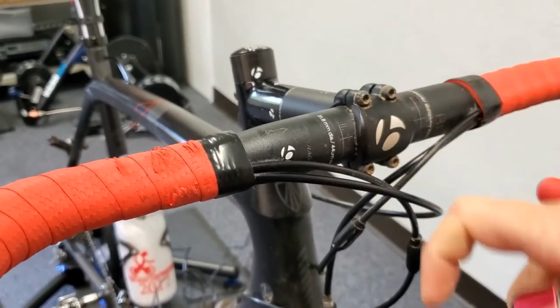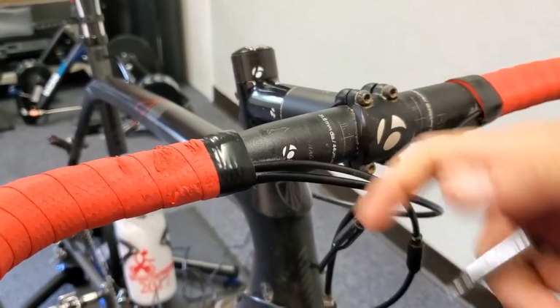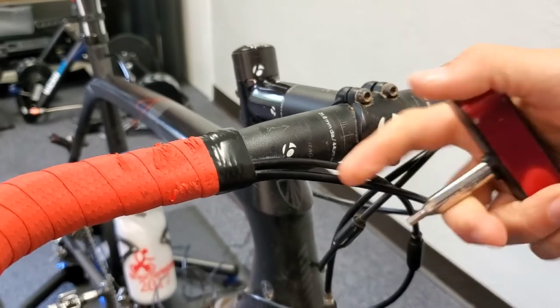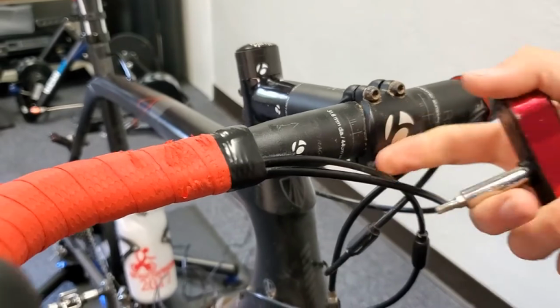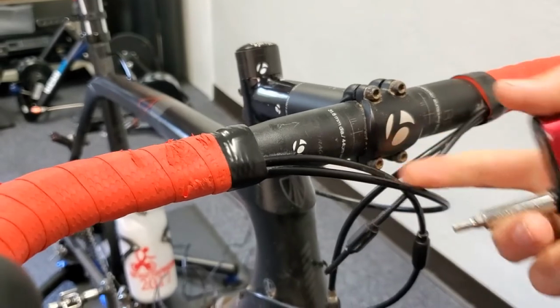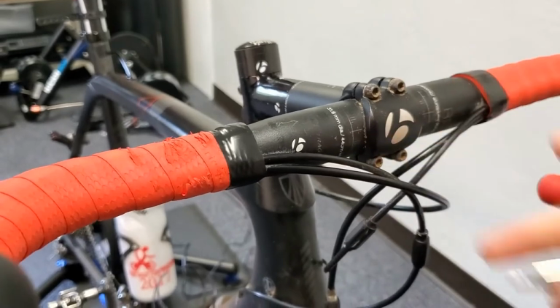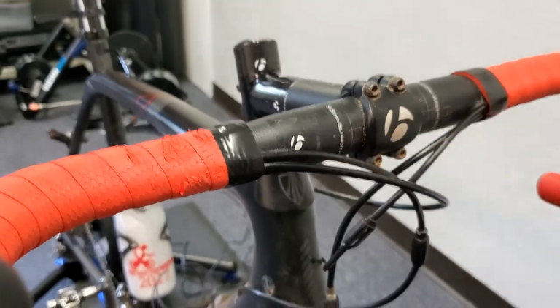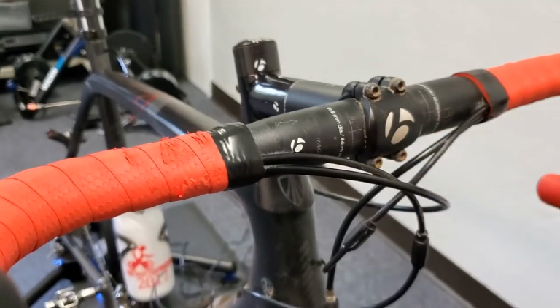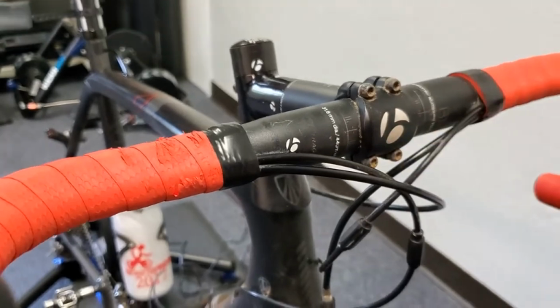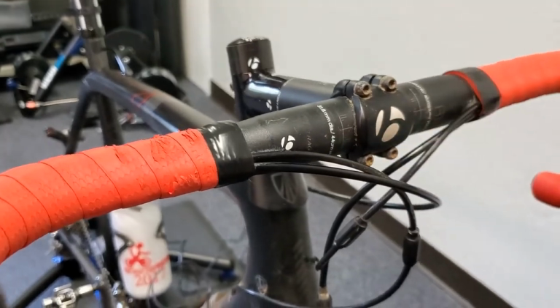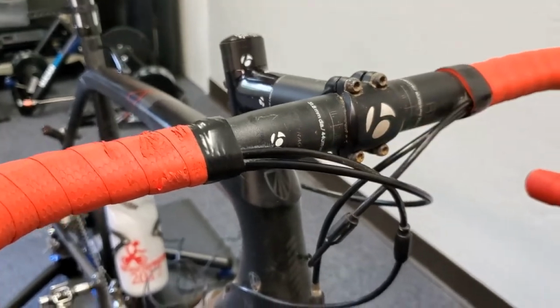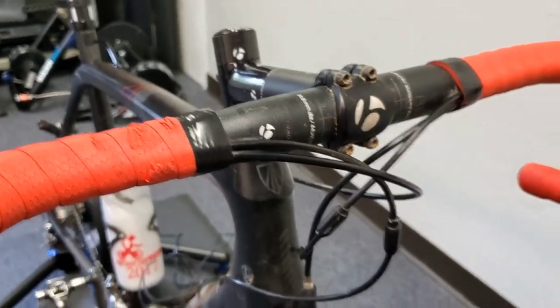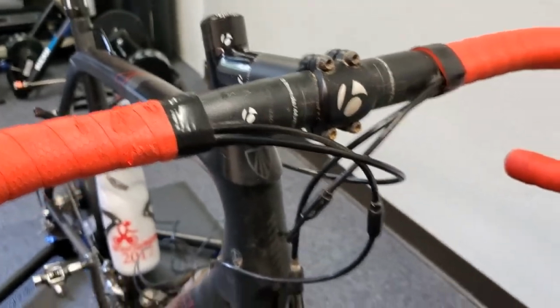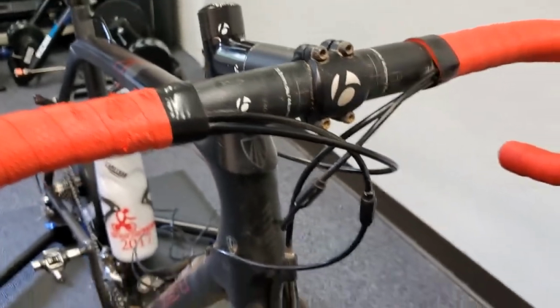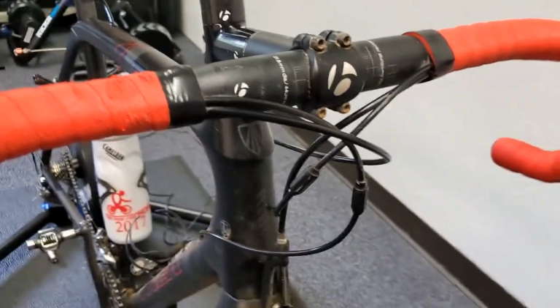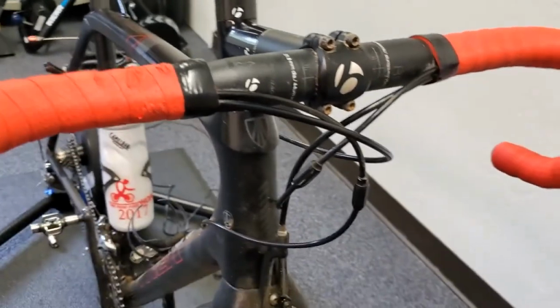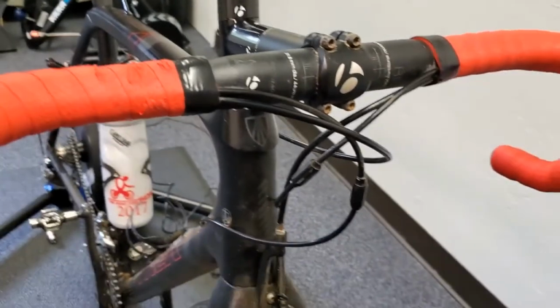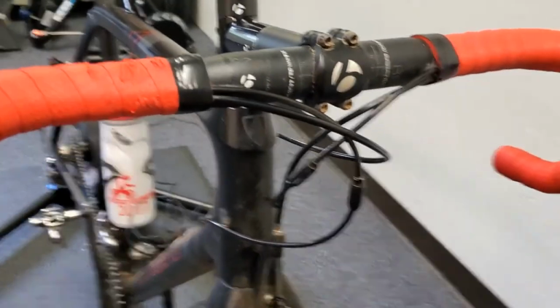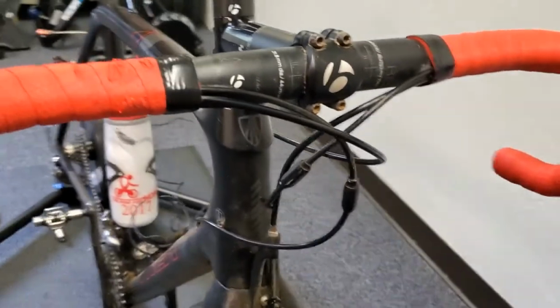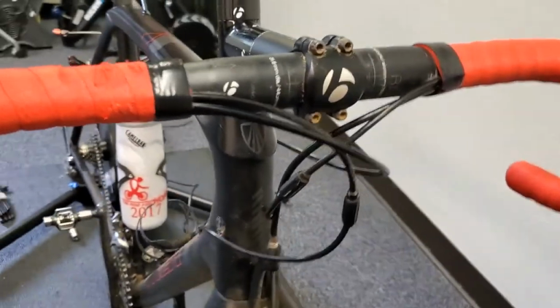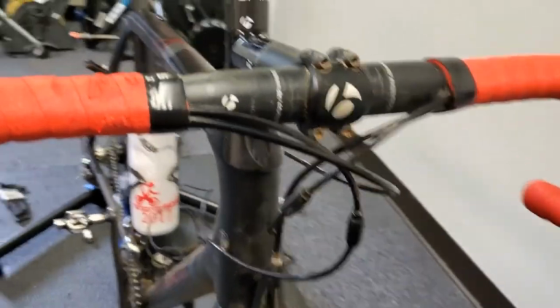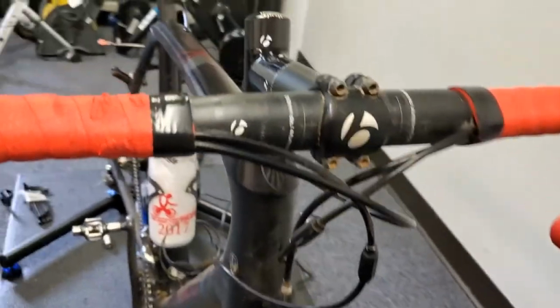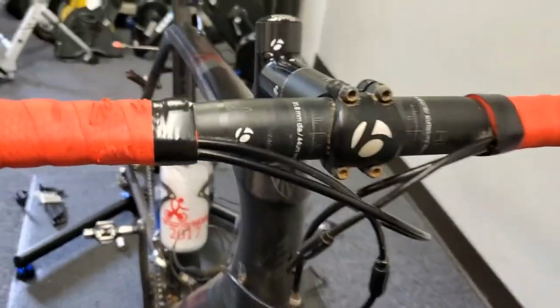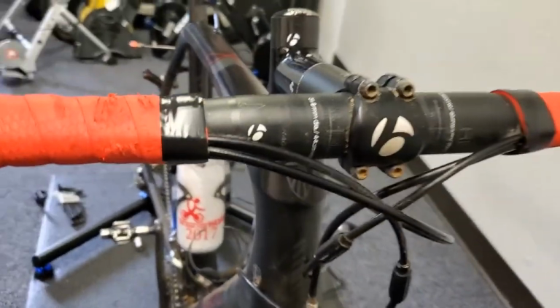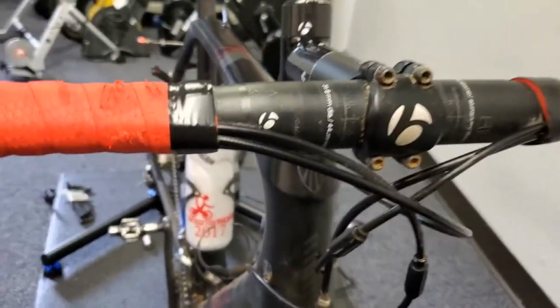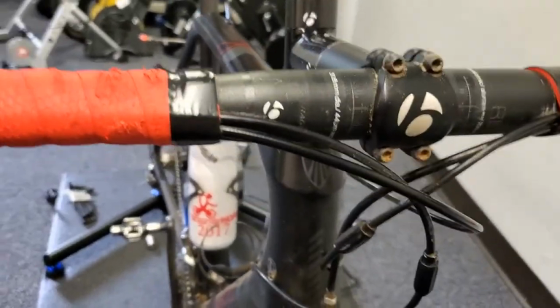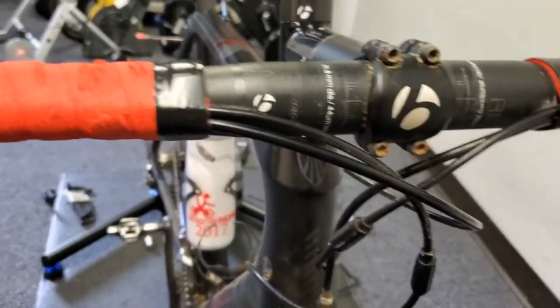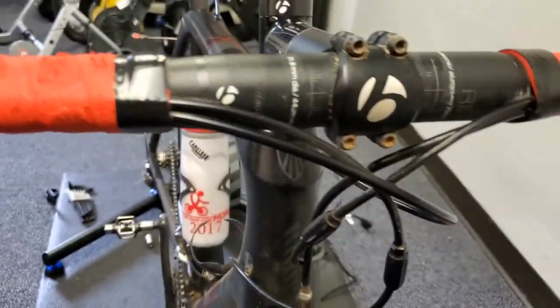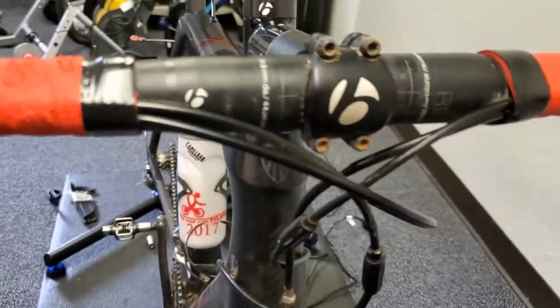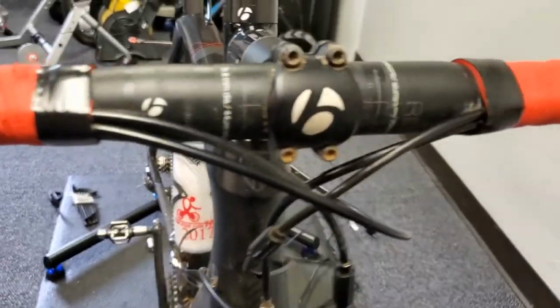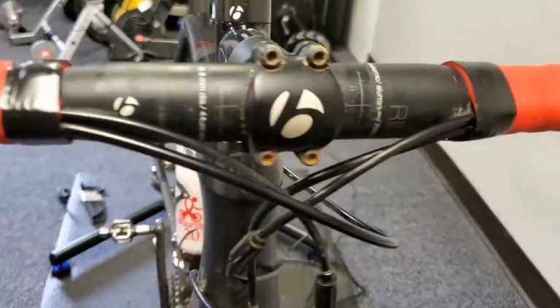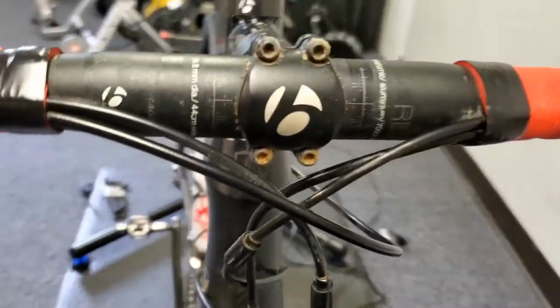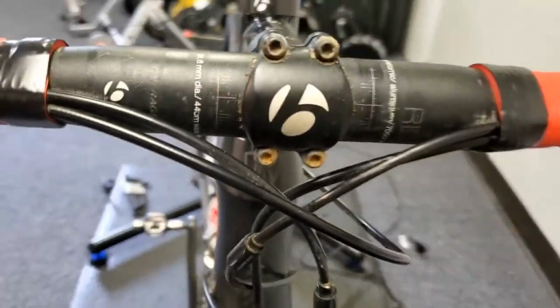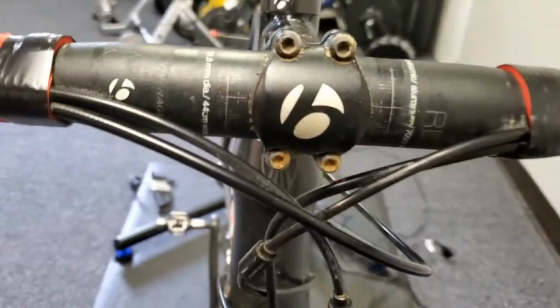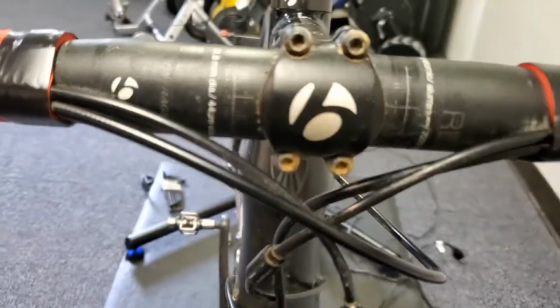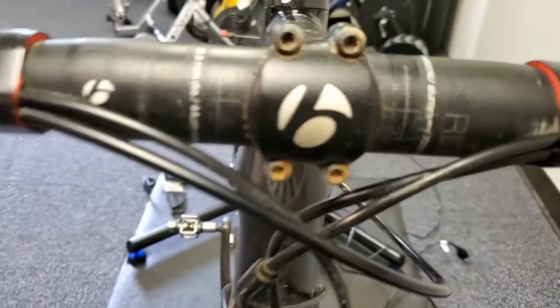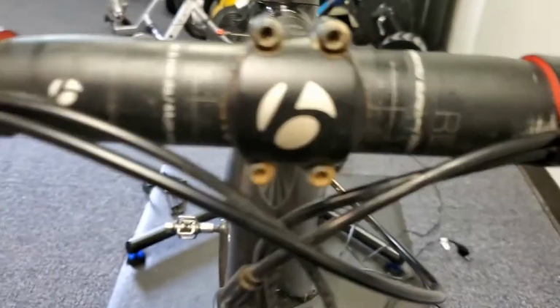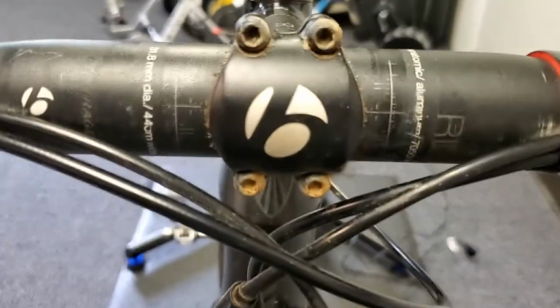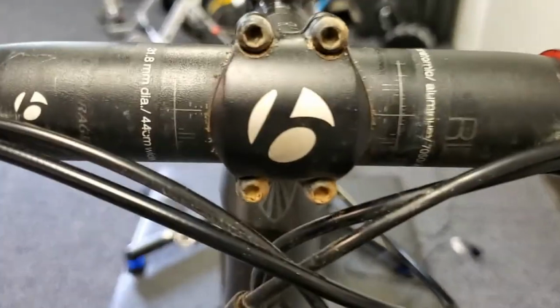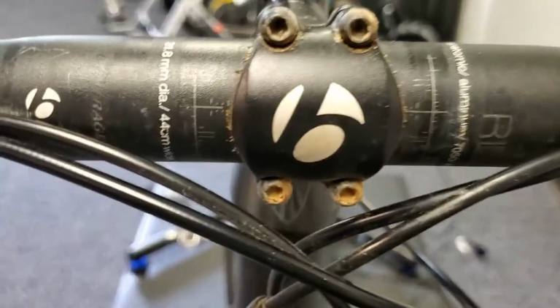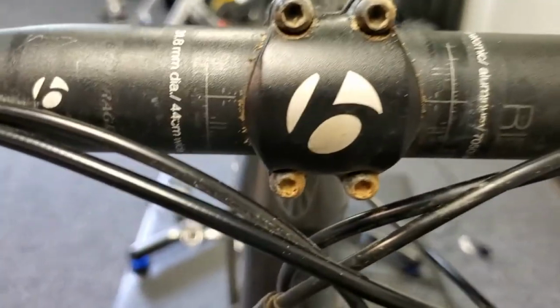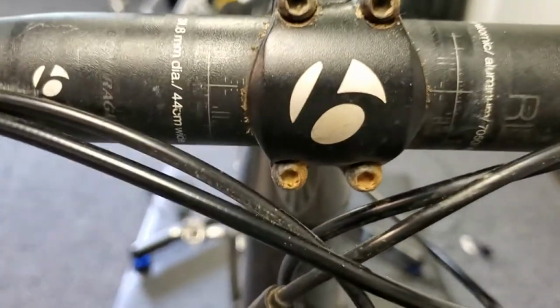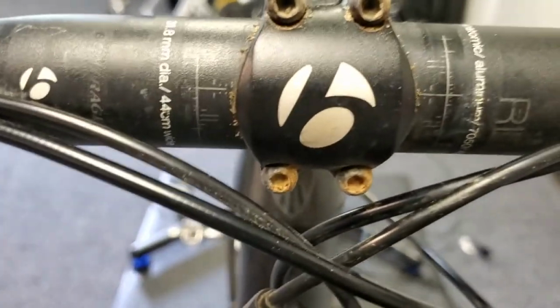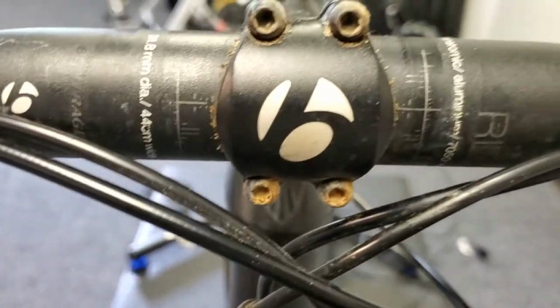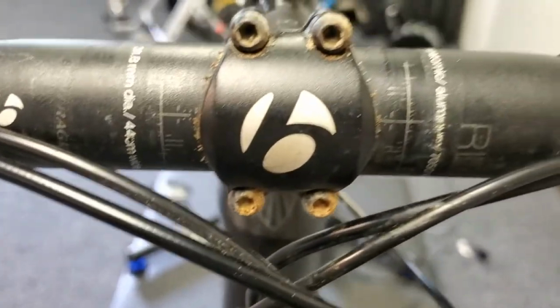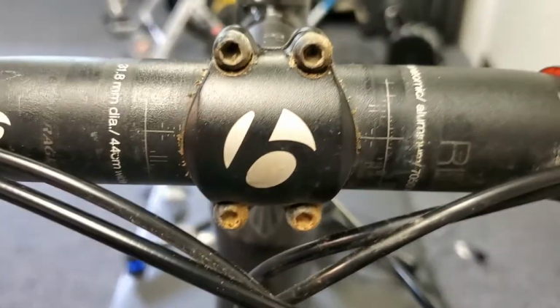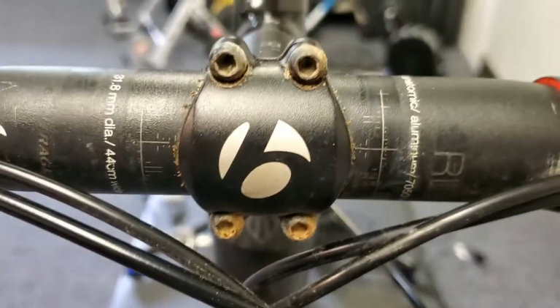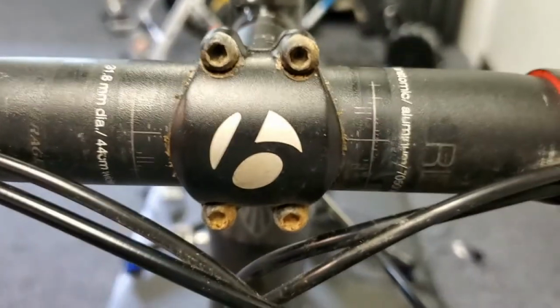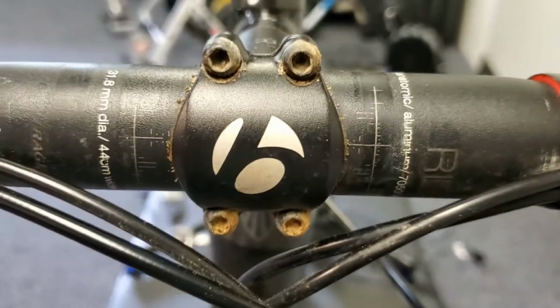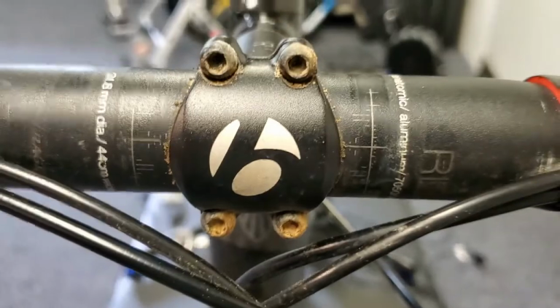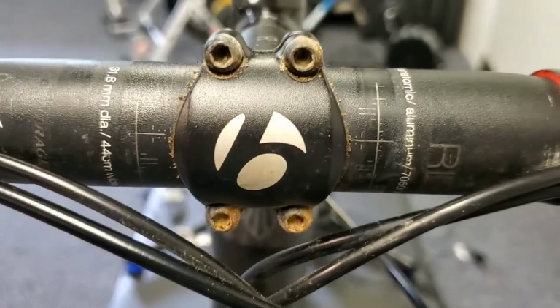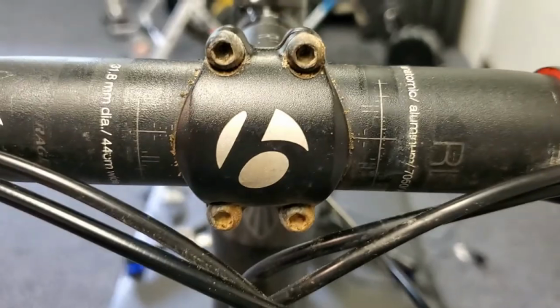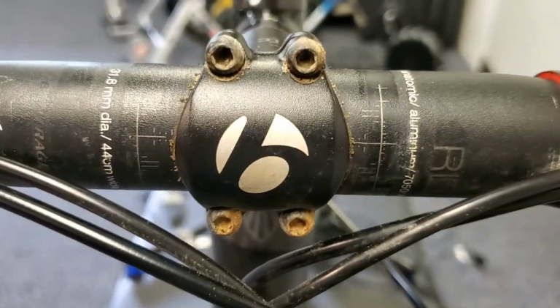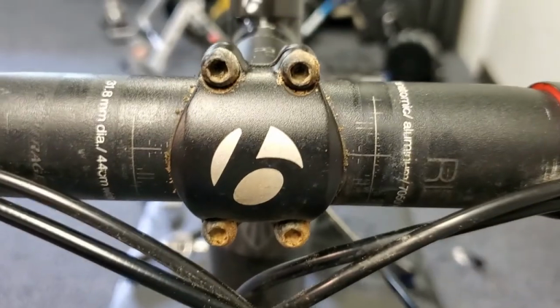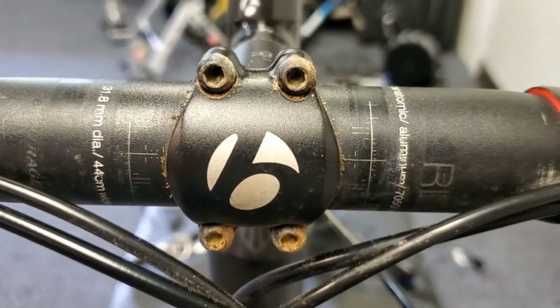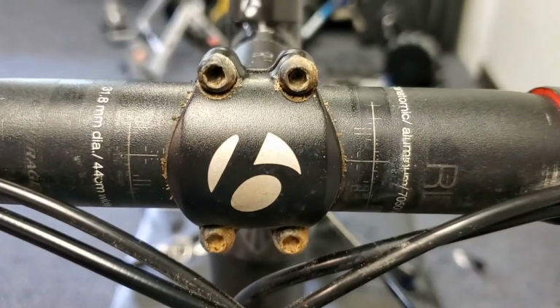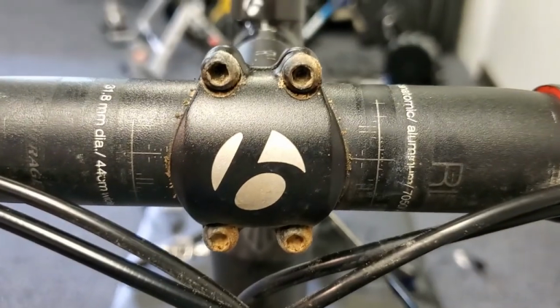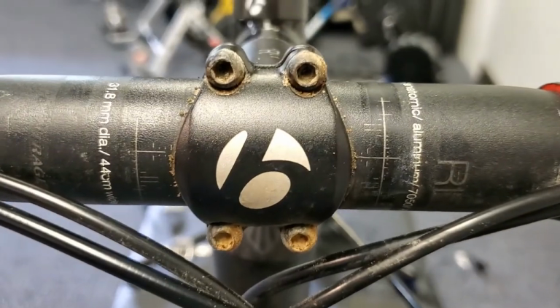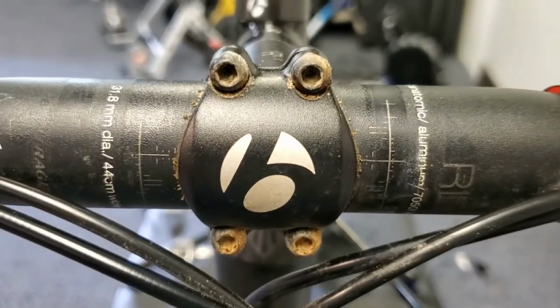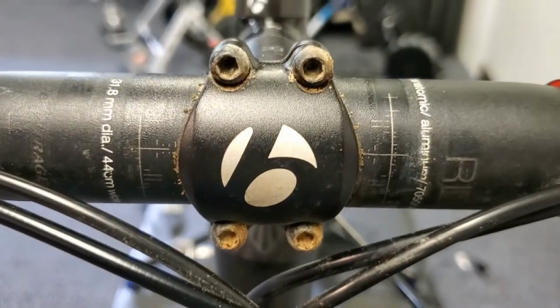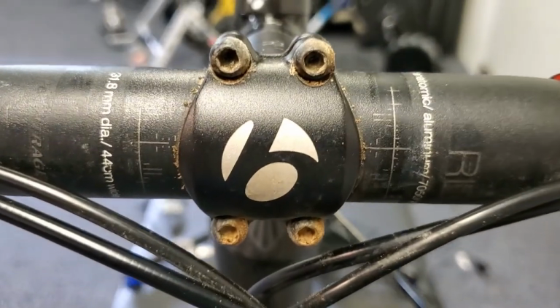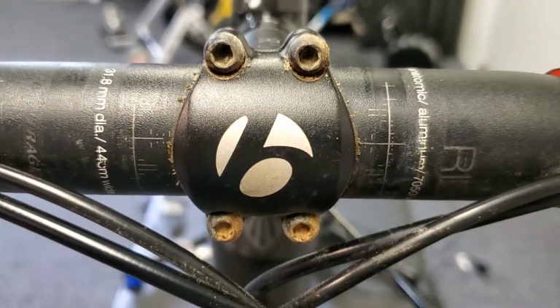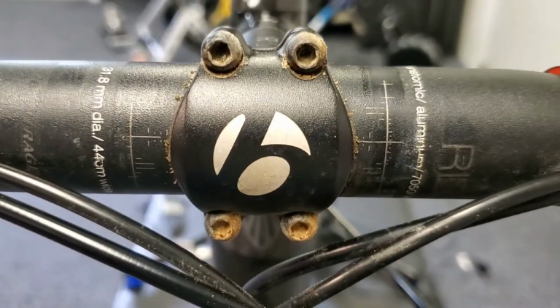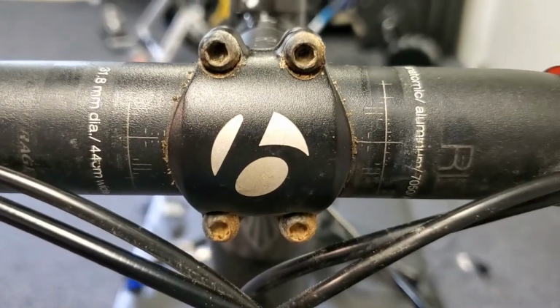Also note if there are any markings on the face of your handlebar, that your handlebar is centered within the stem.